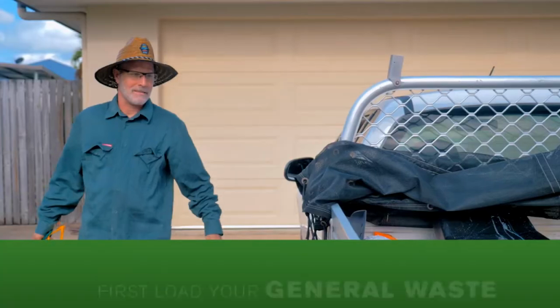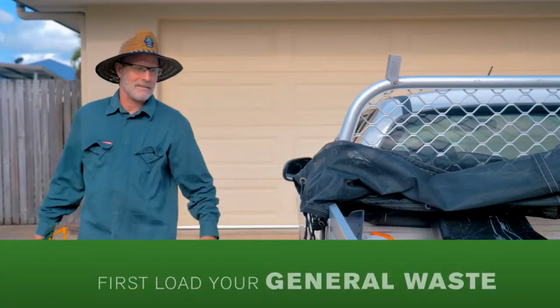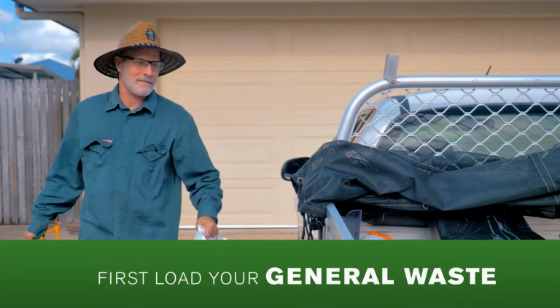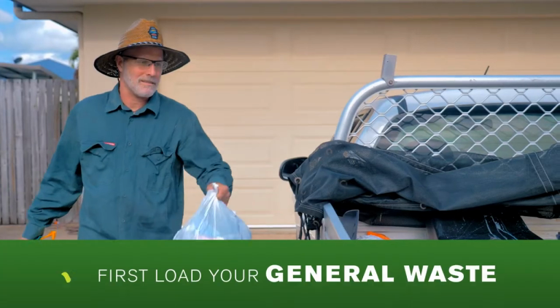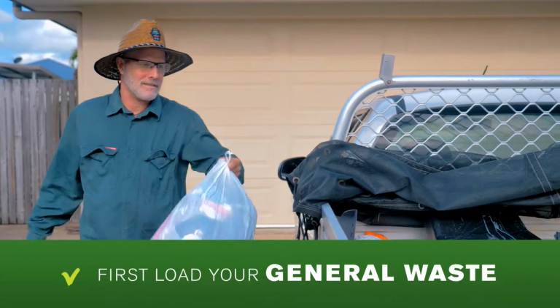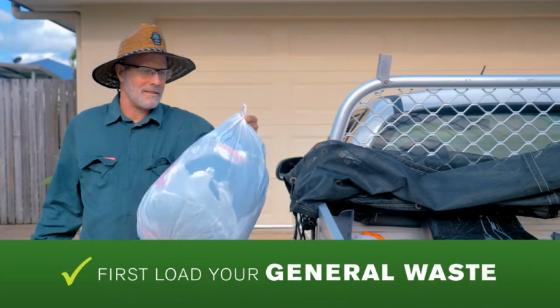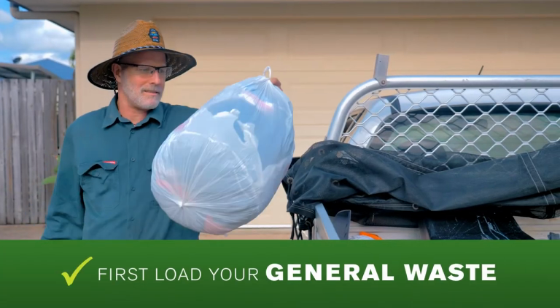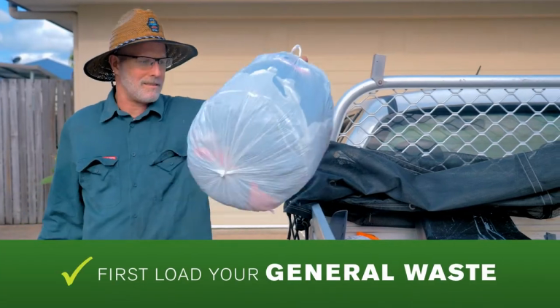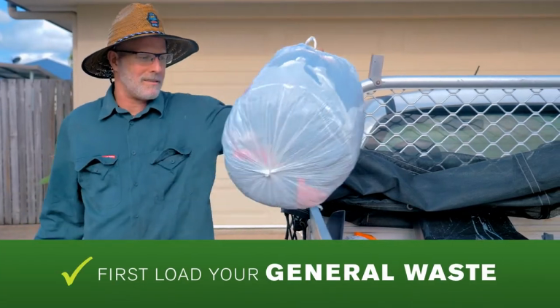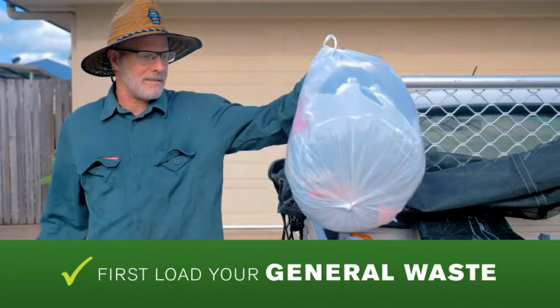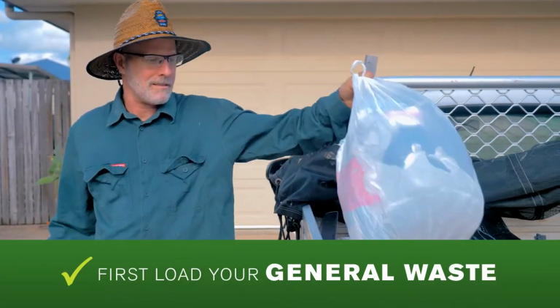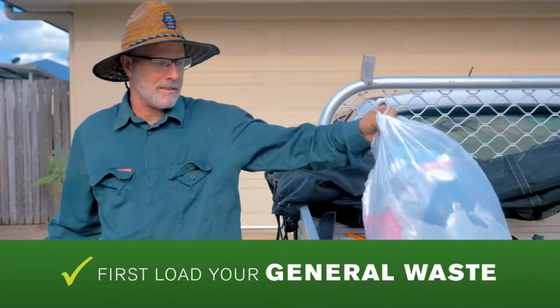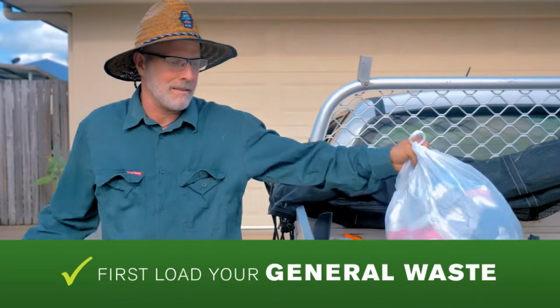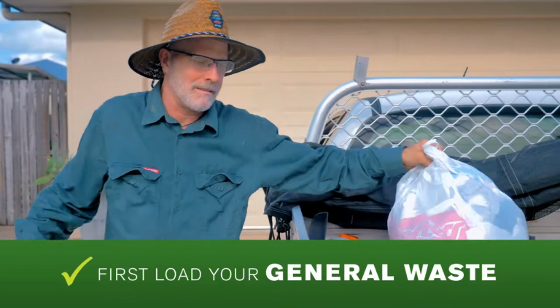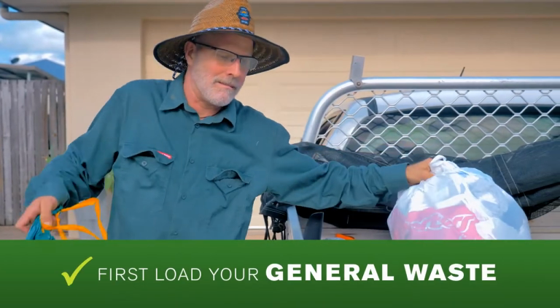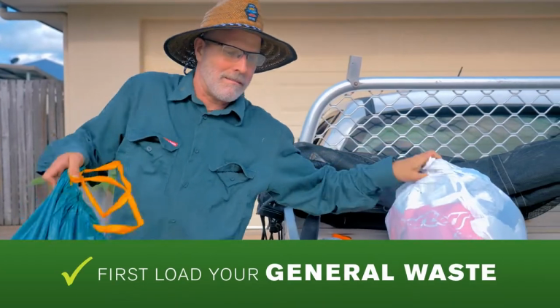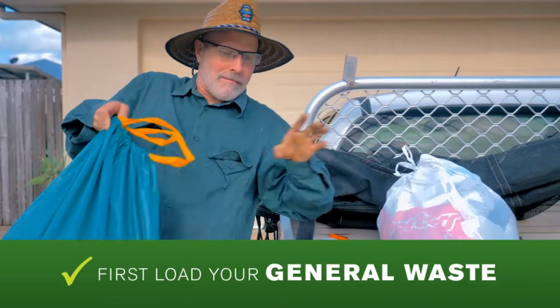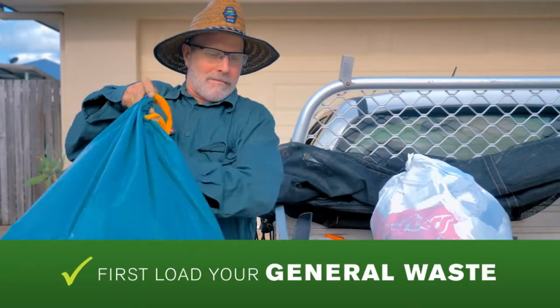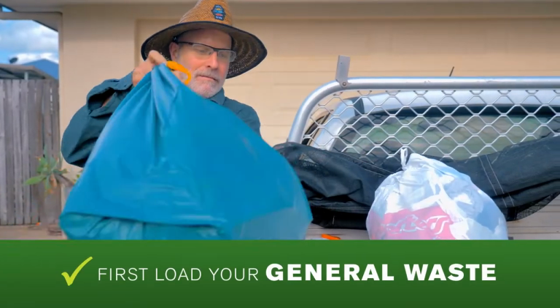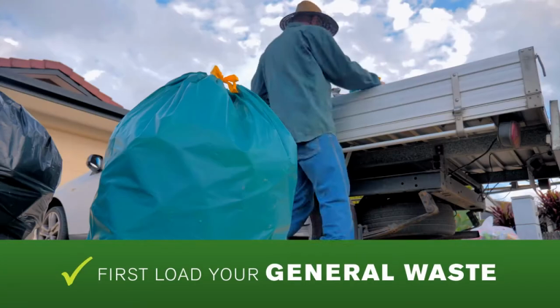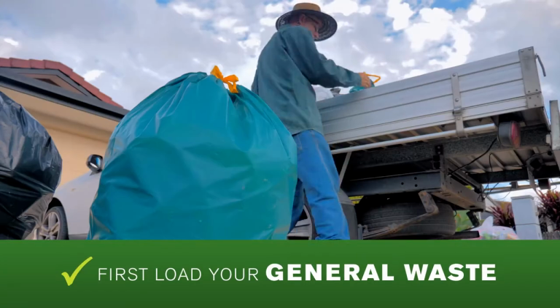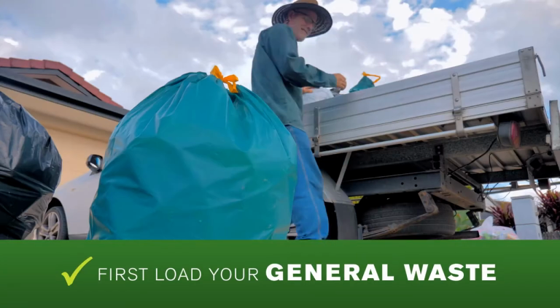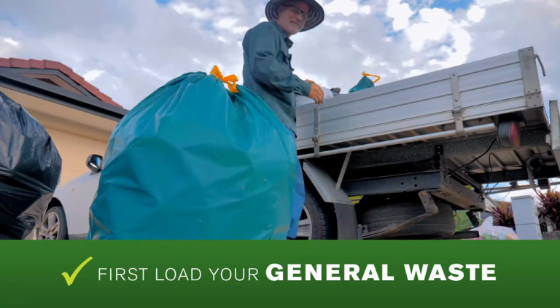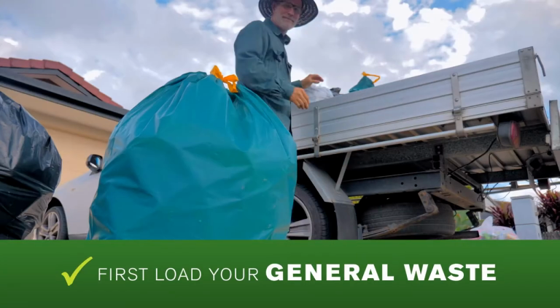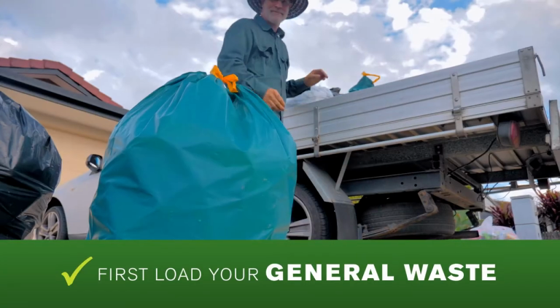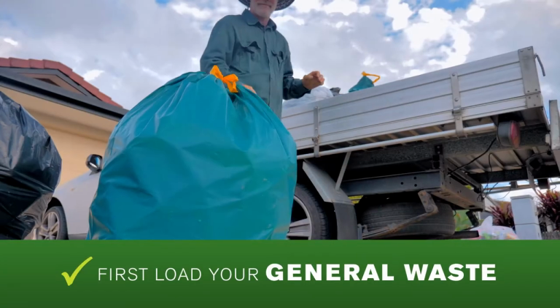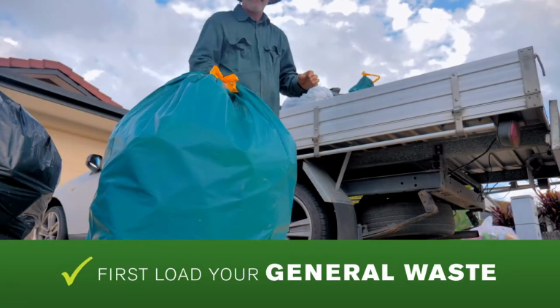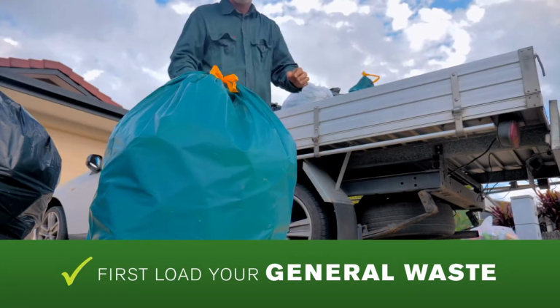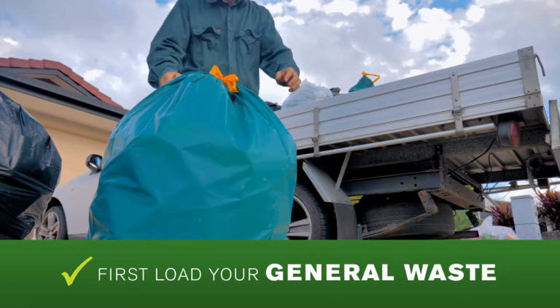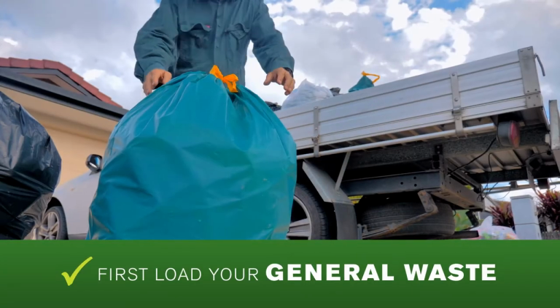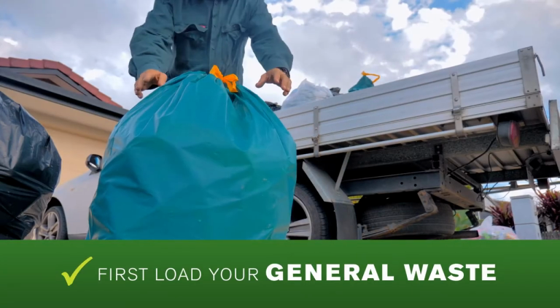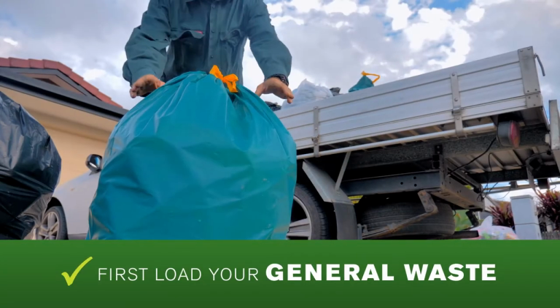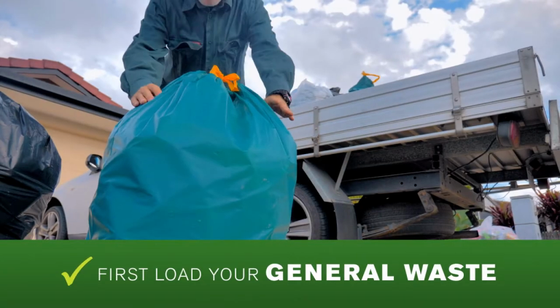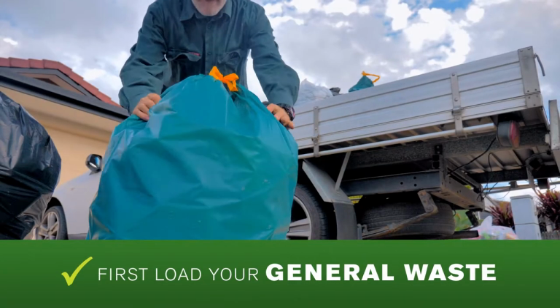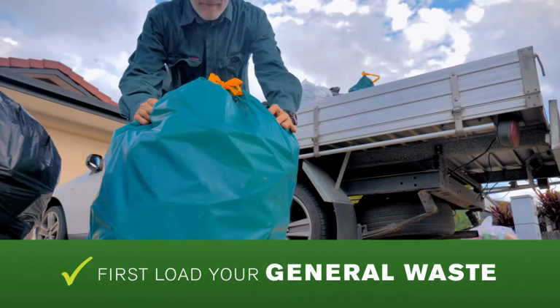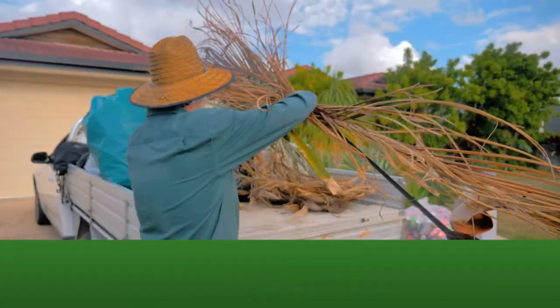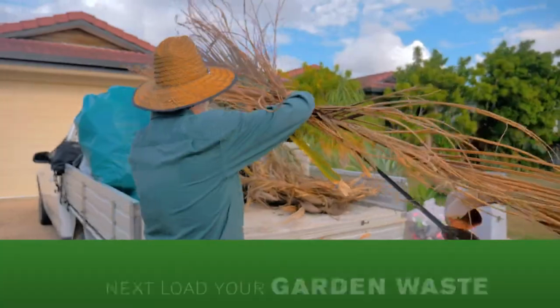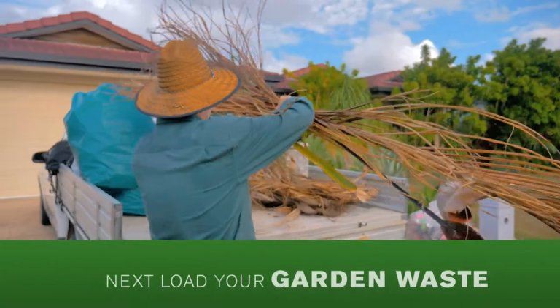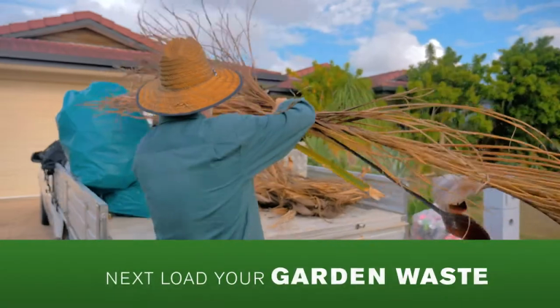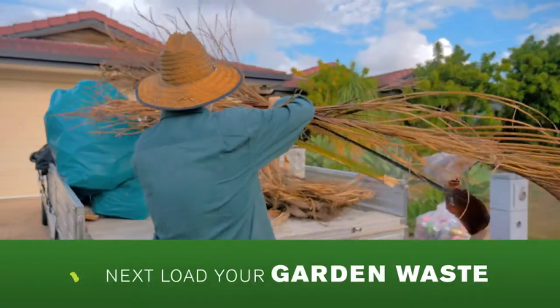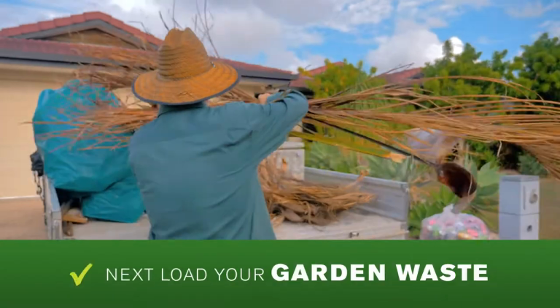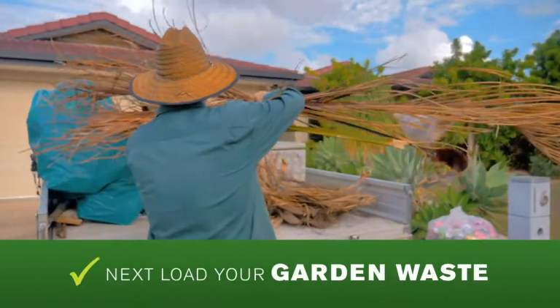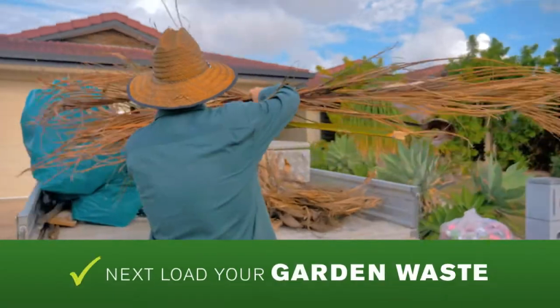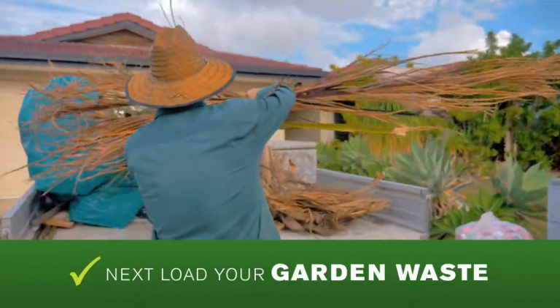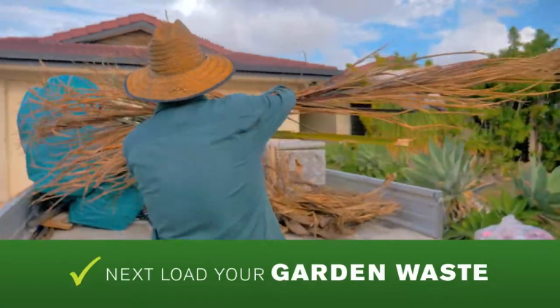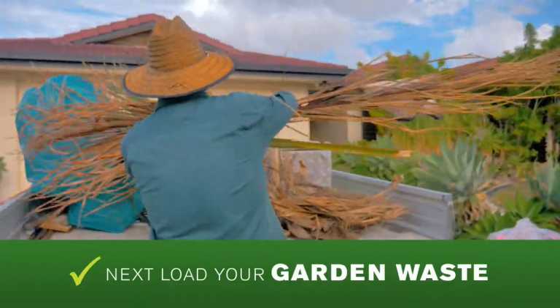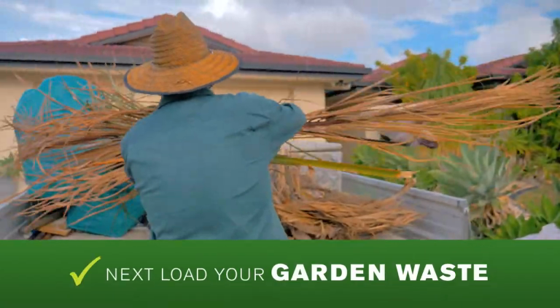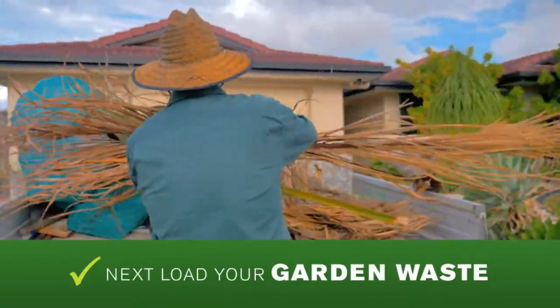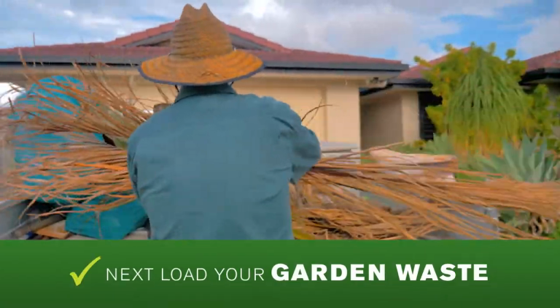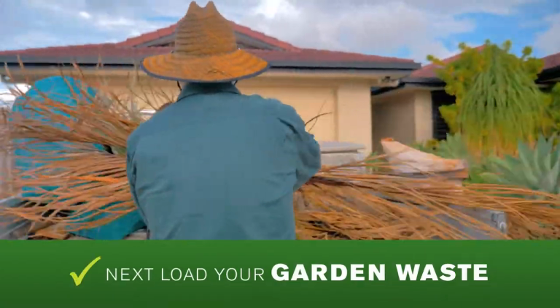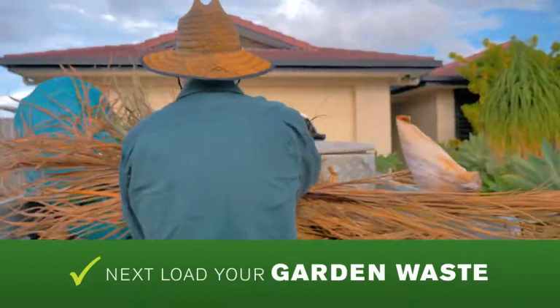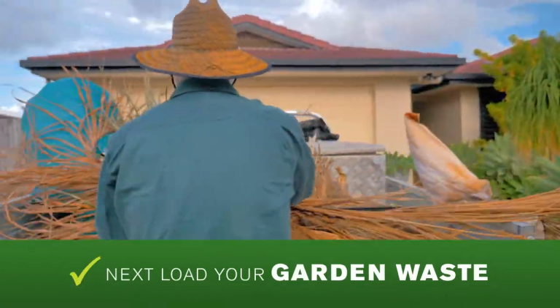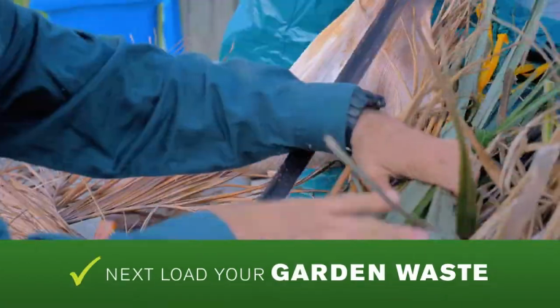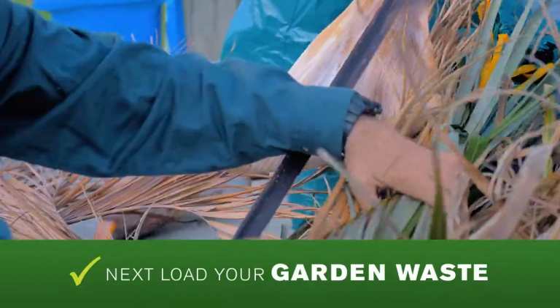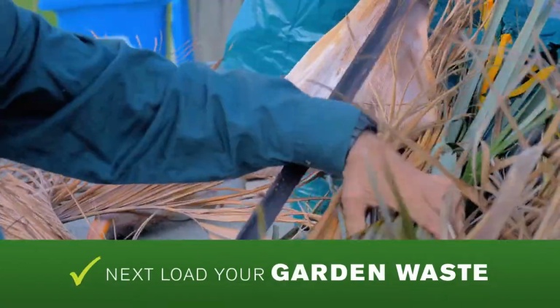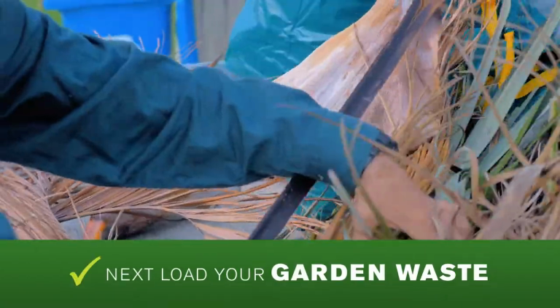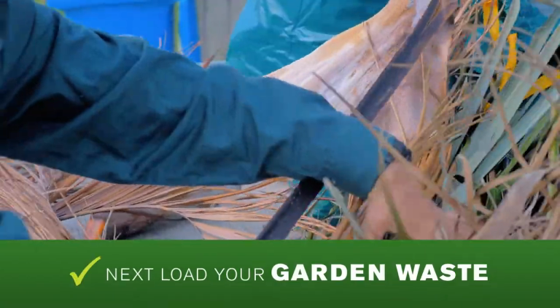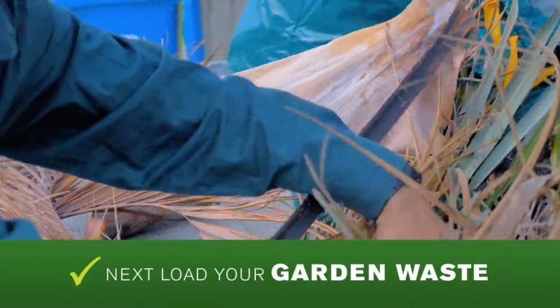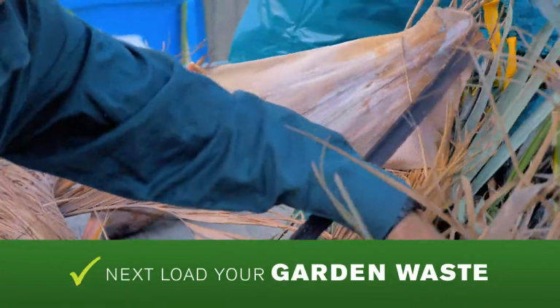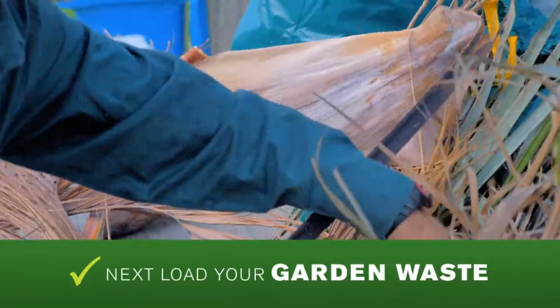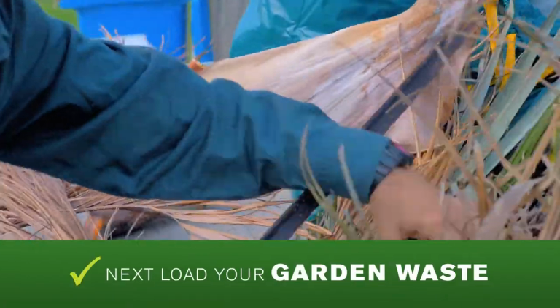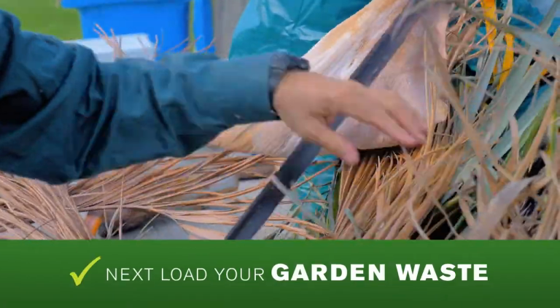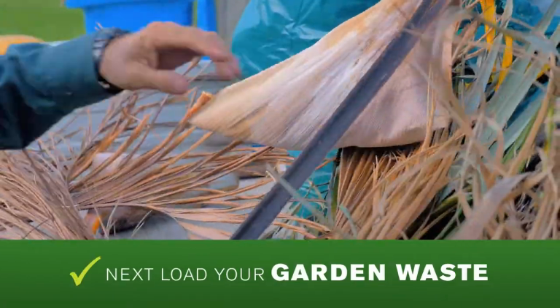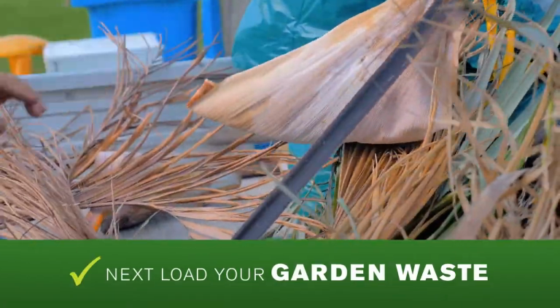First, load your general waste — anything that can't be reused or recycled. Next, load your garden waste. This is chipped for mulch.